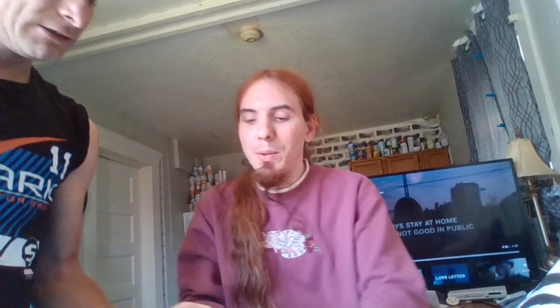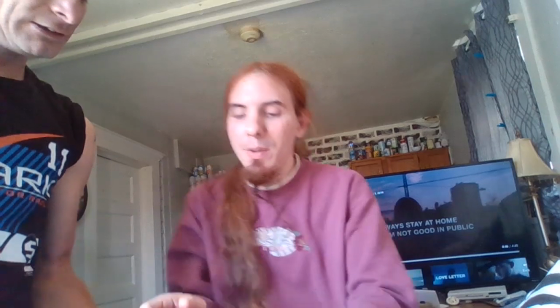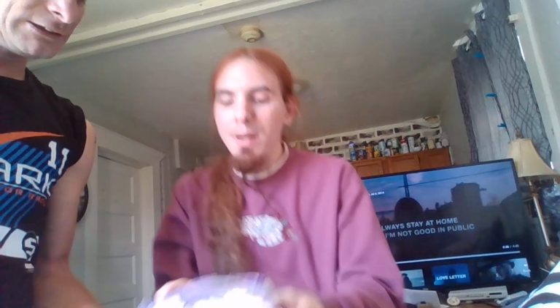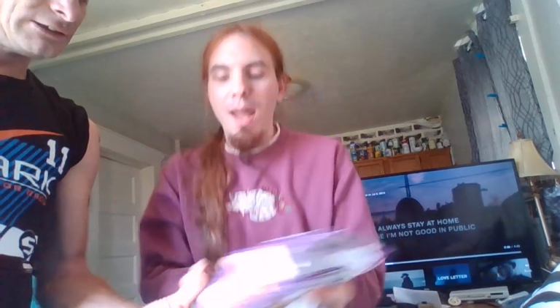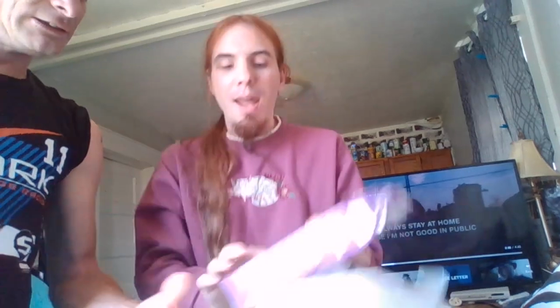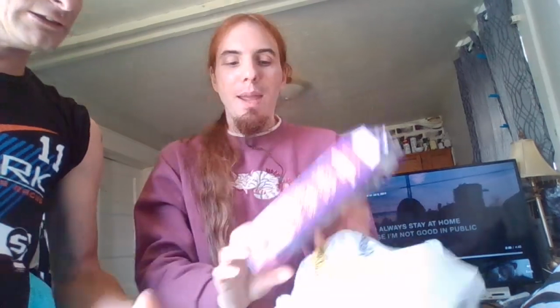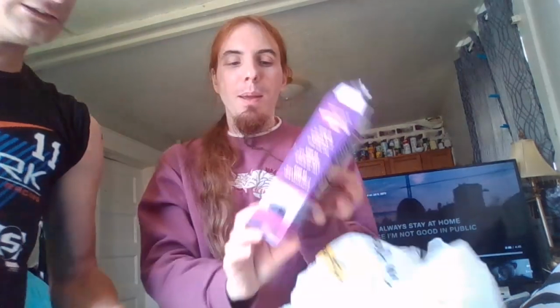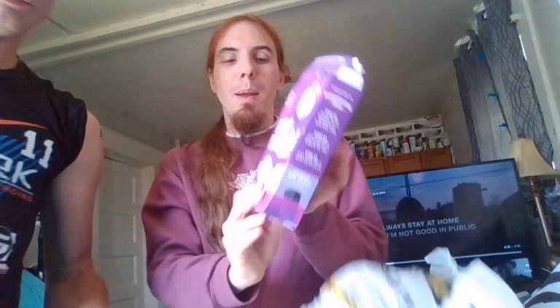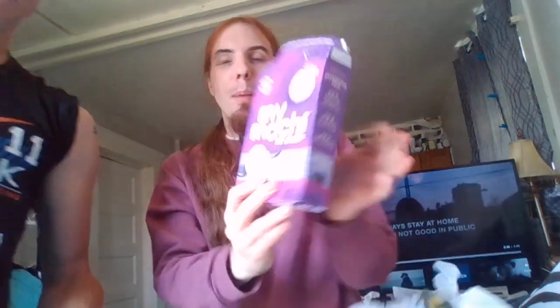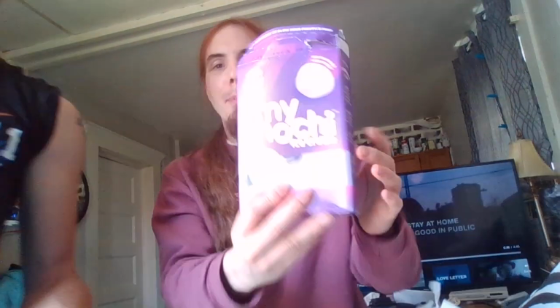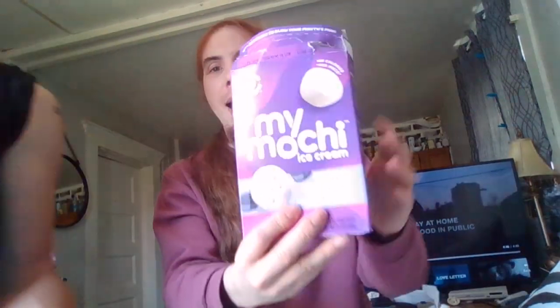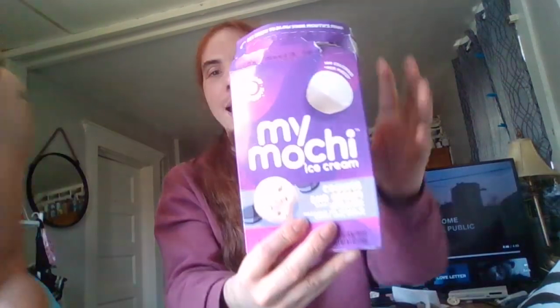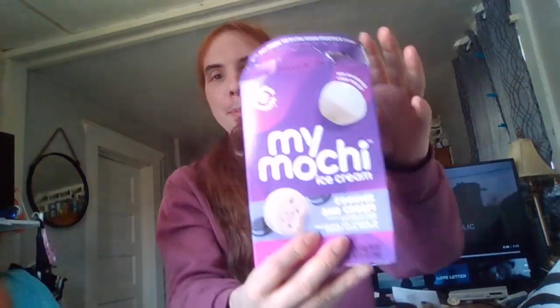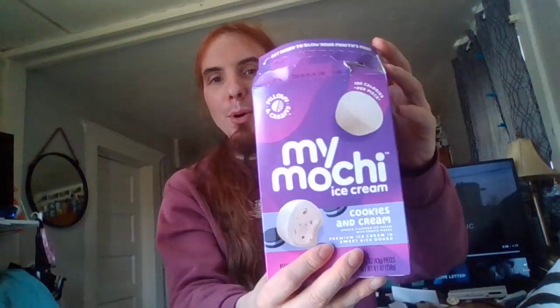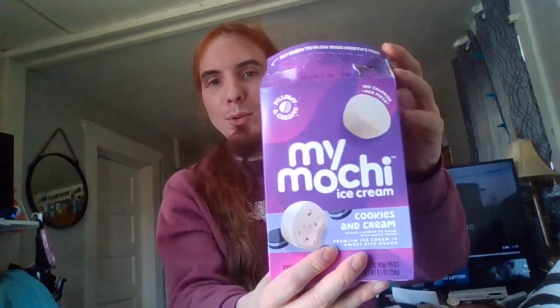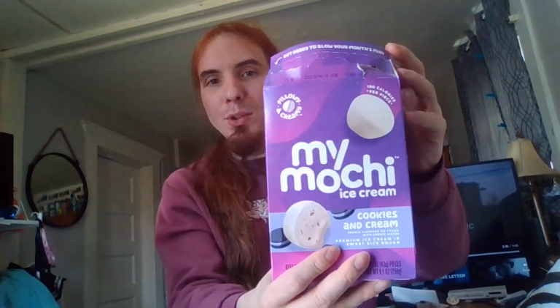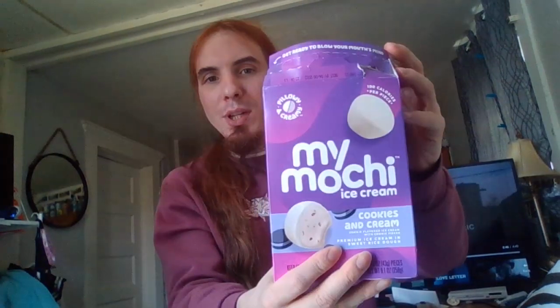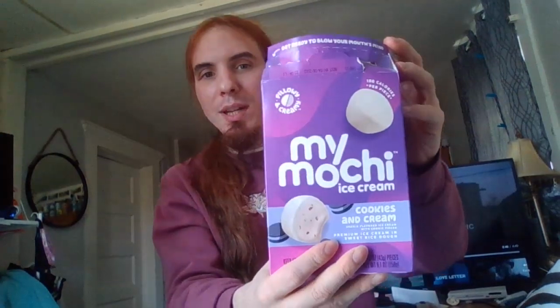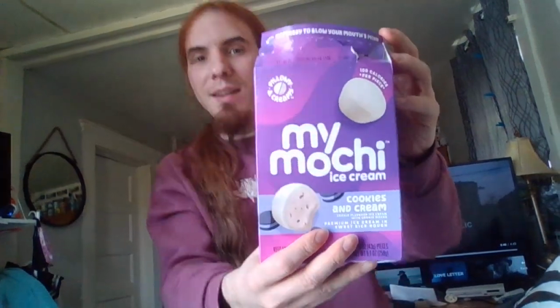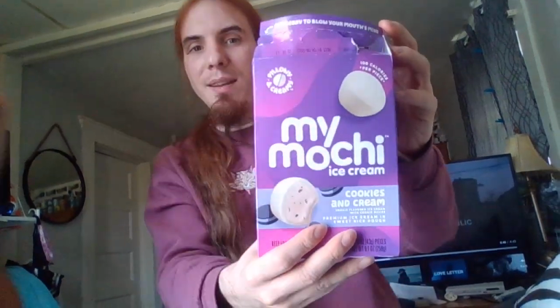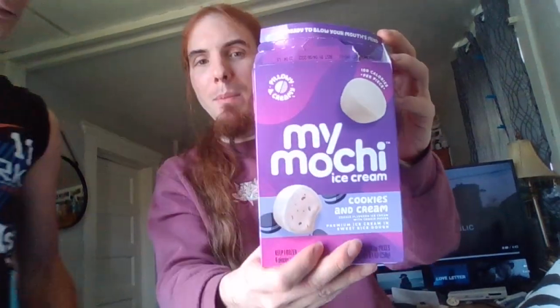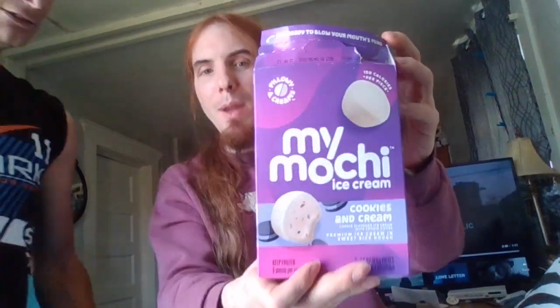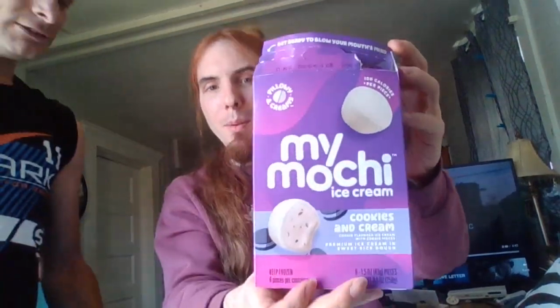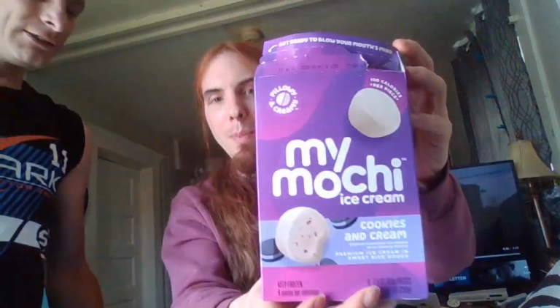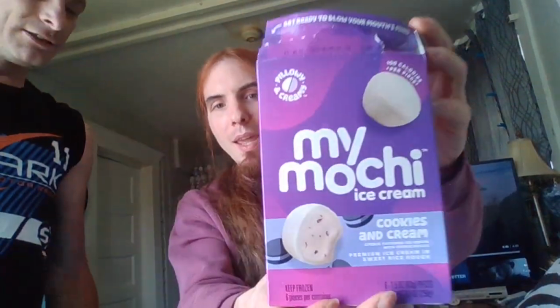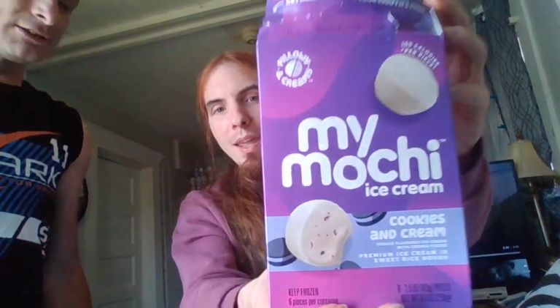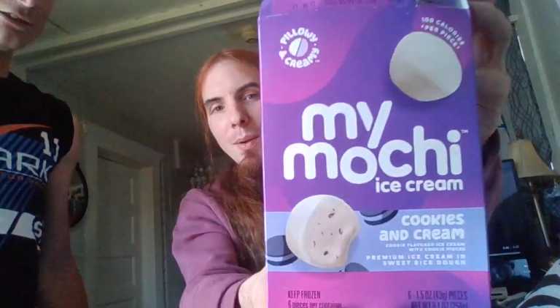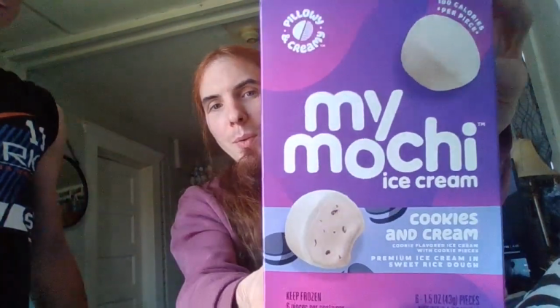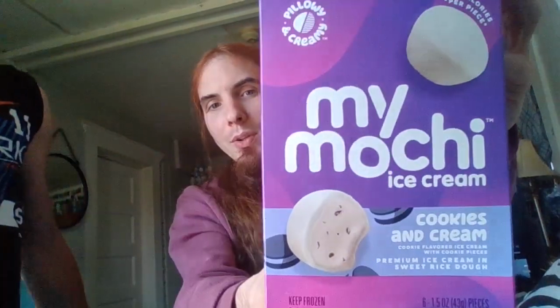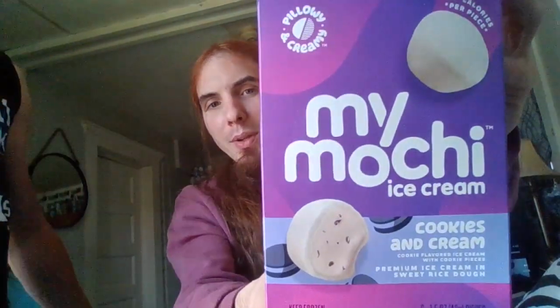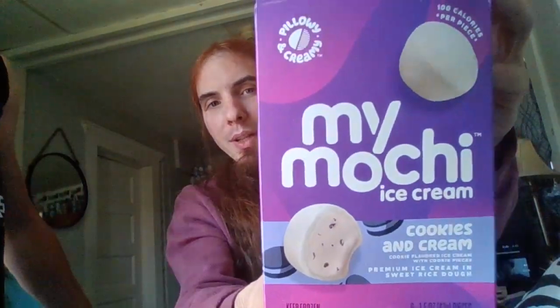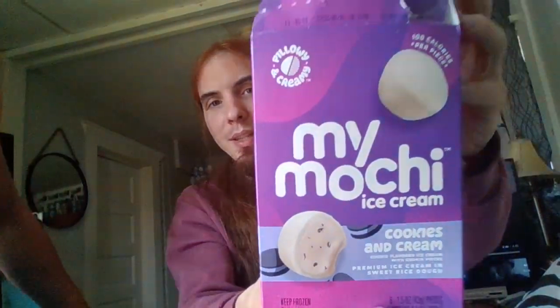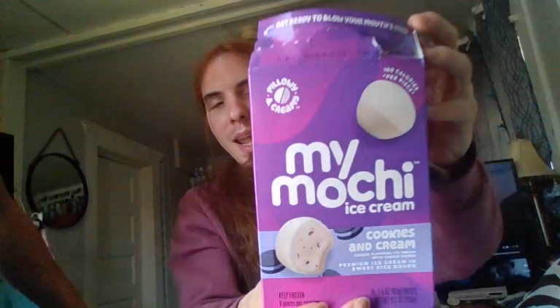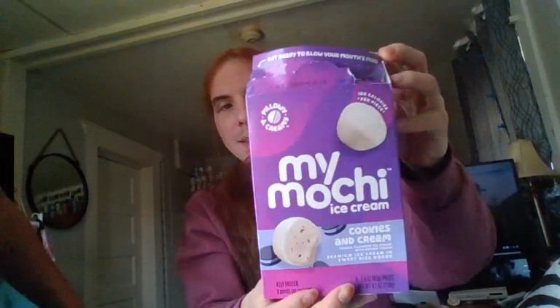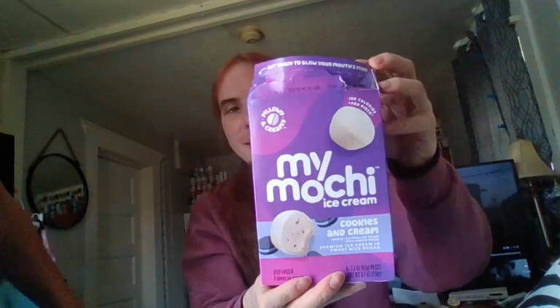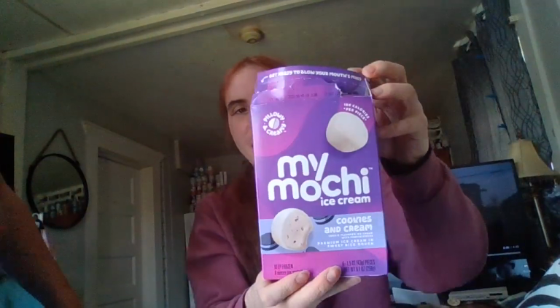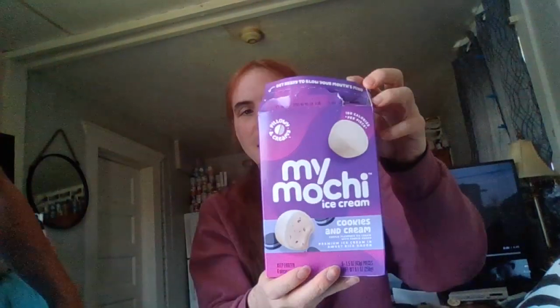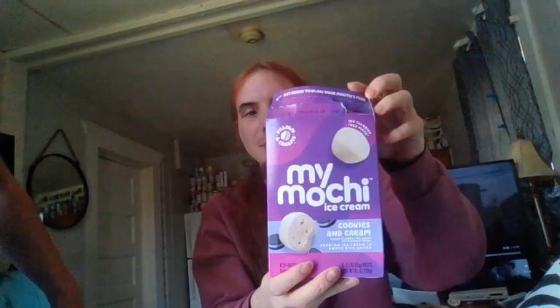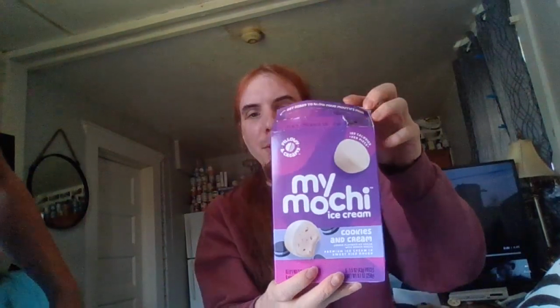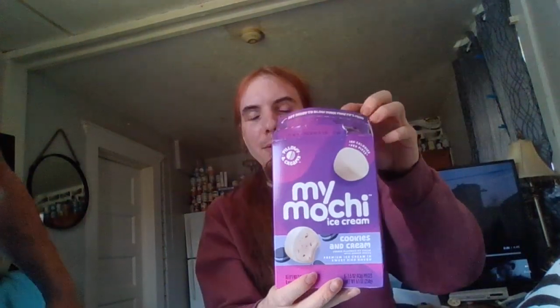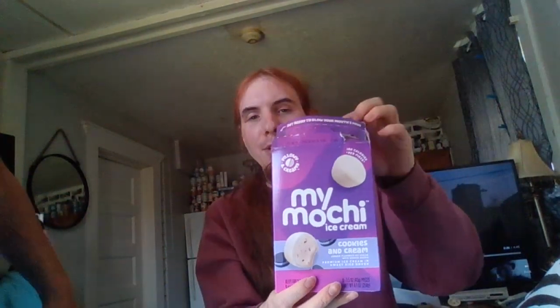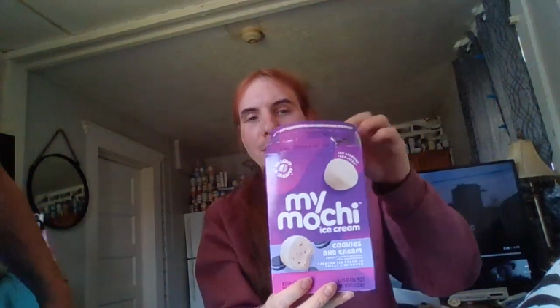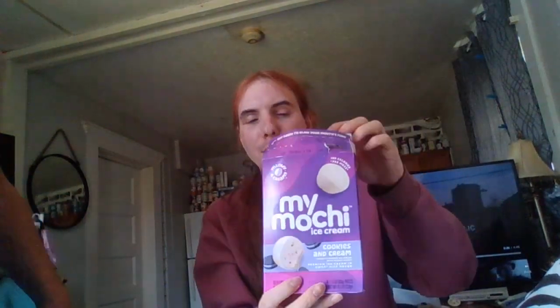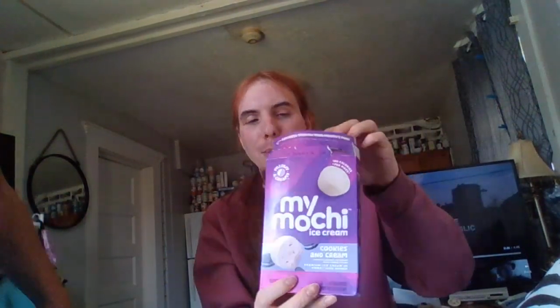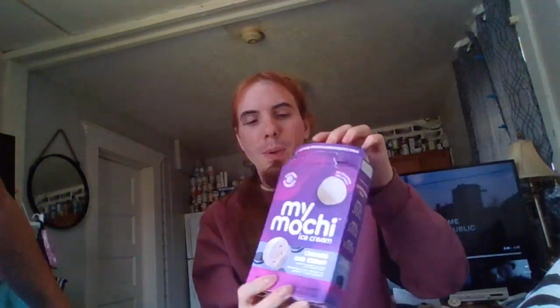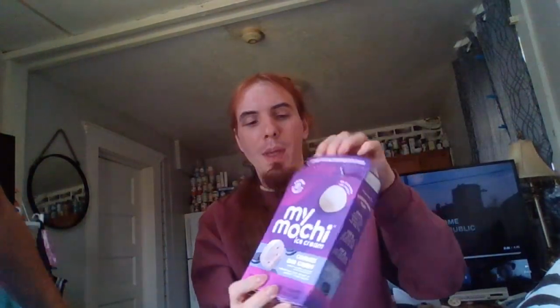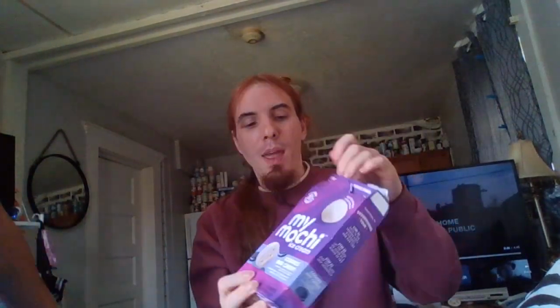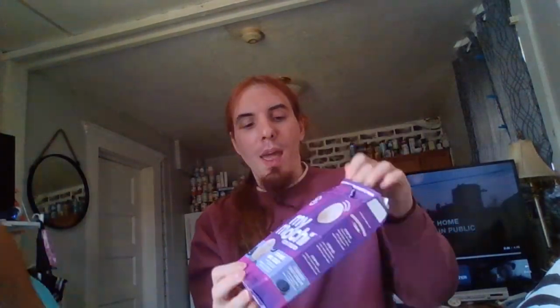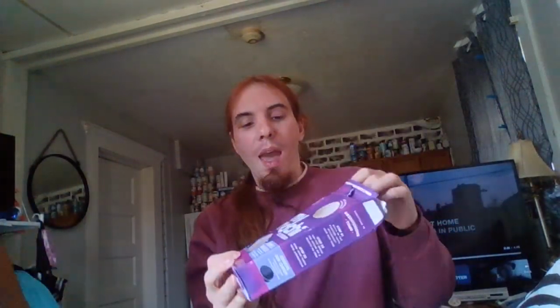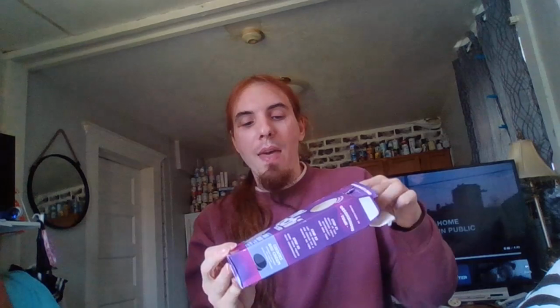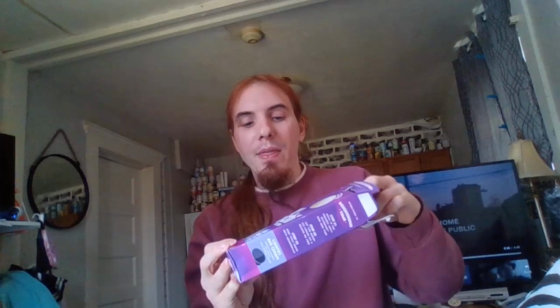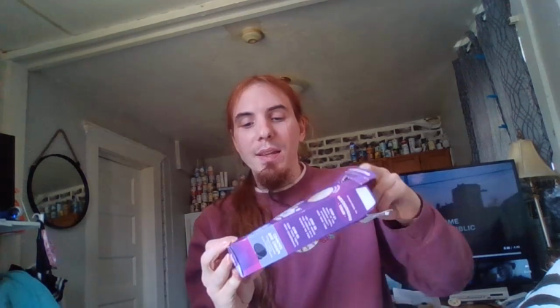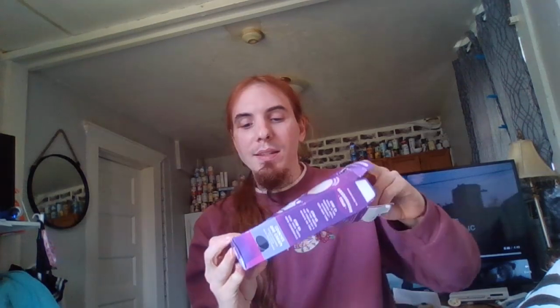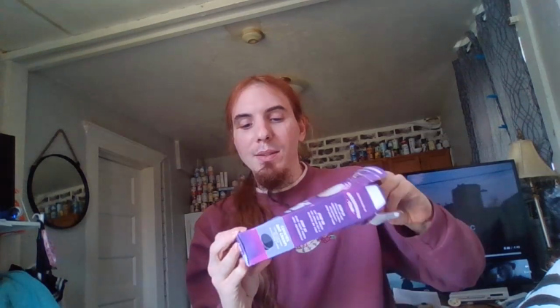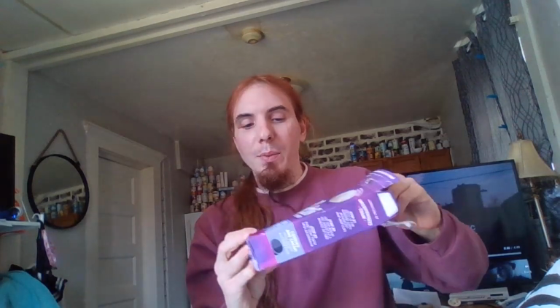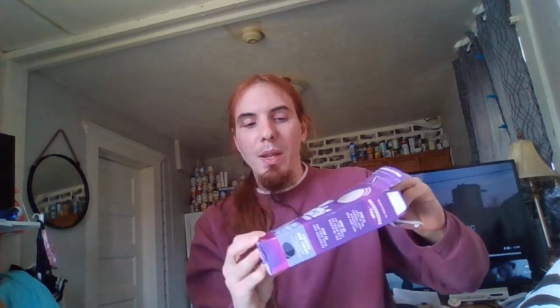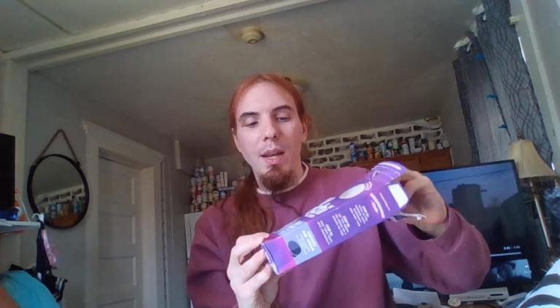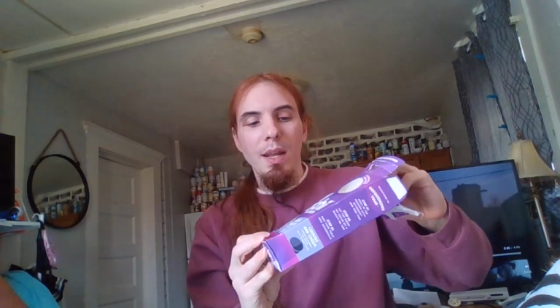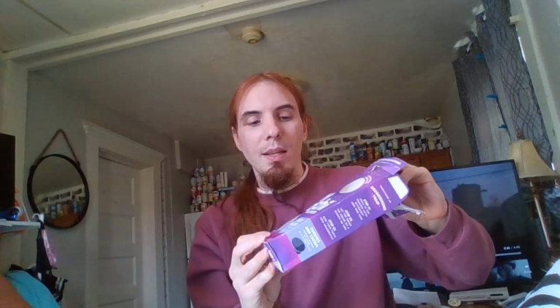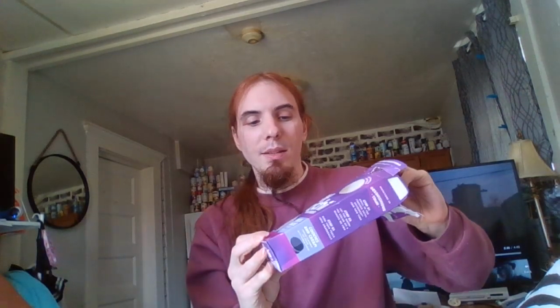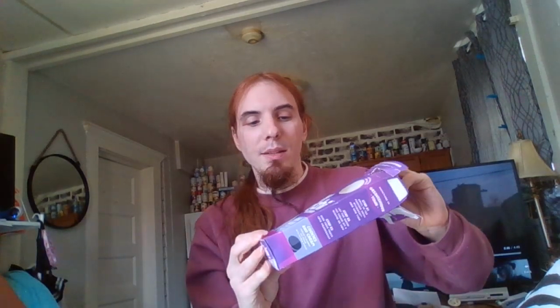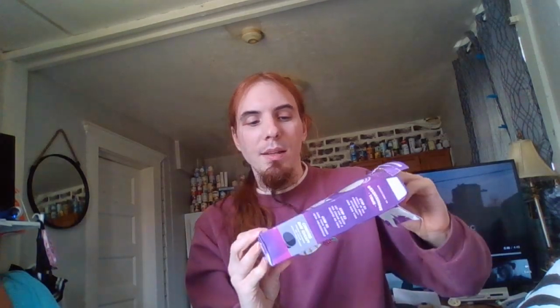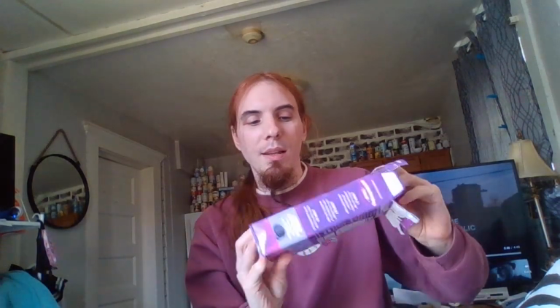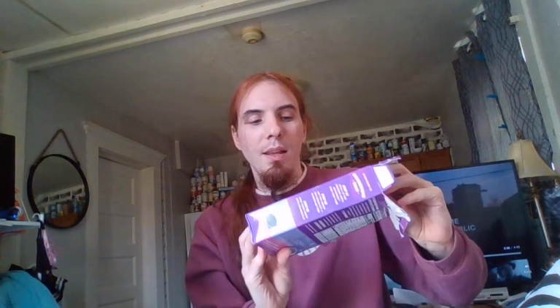Hey, my mochi mukbang. We're doing a taste test review, and this is what it is.